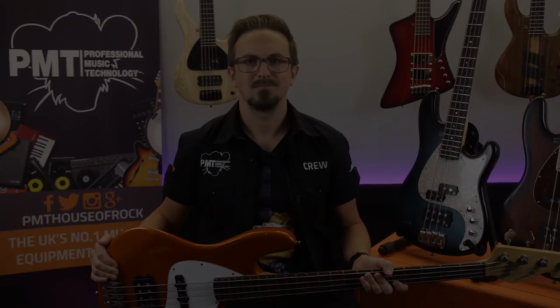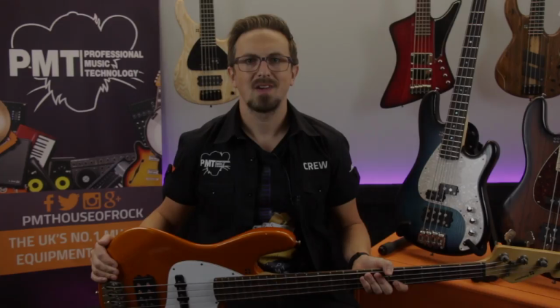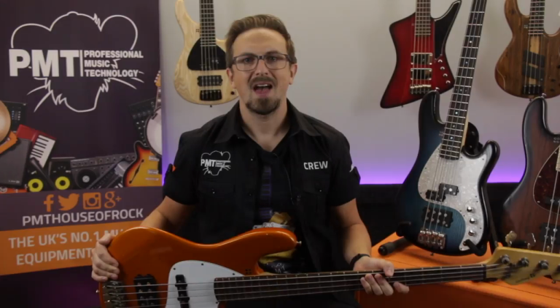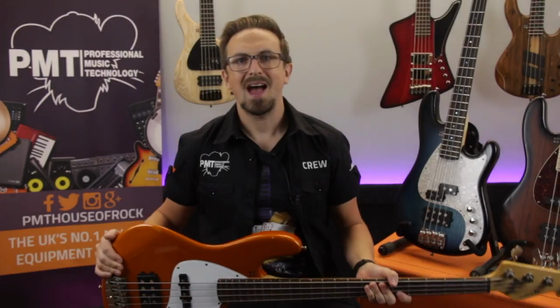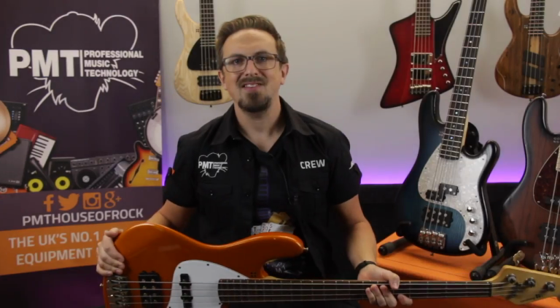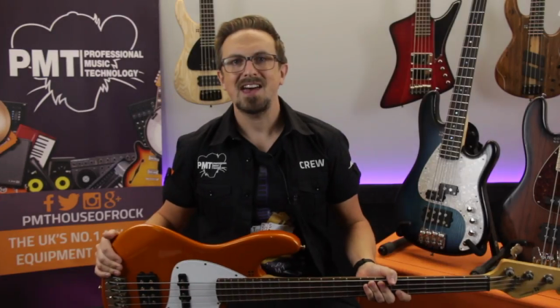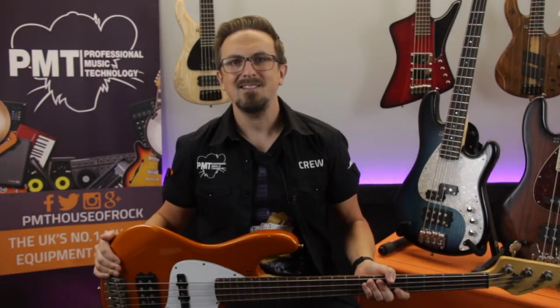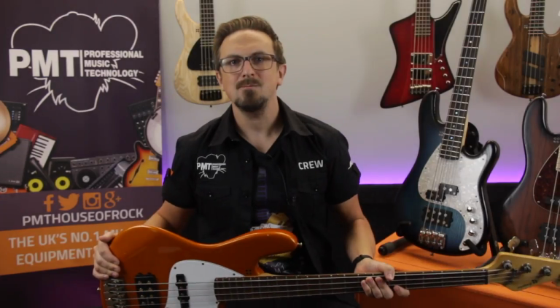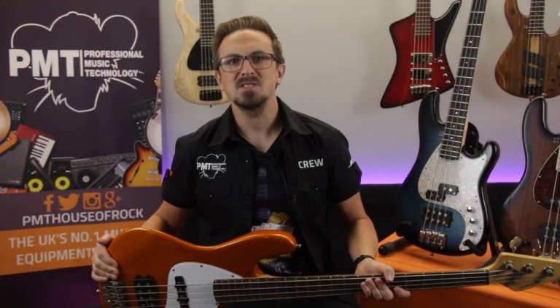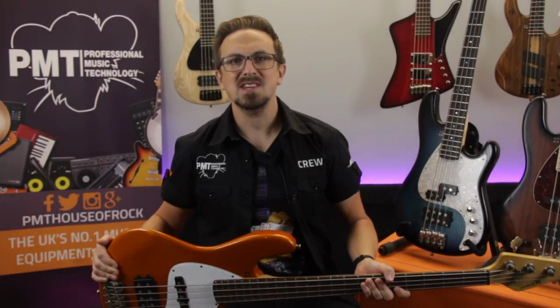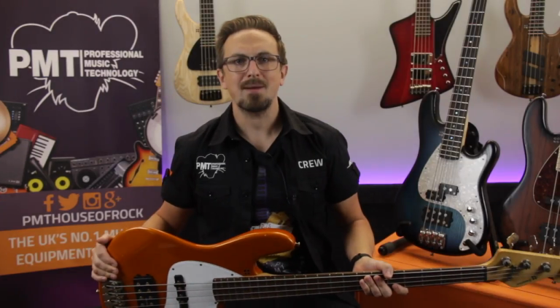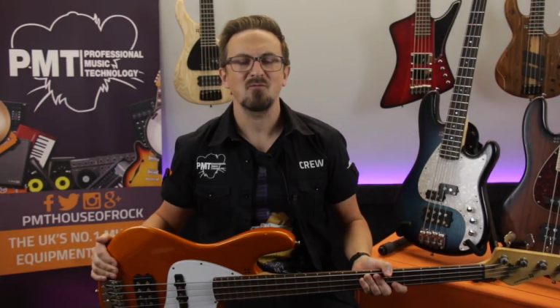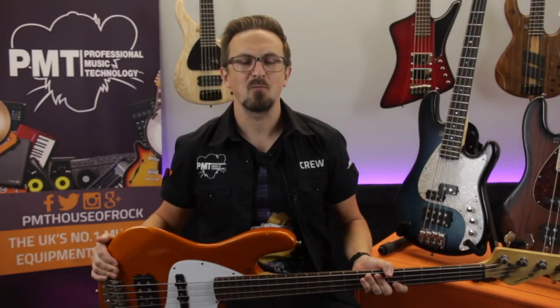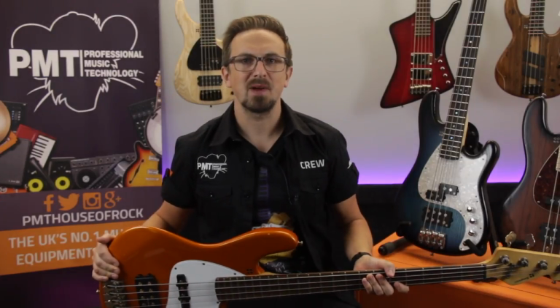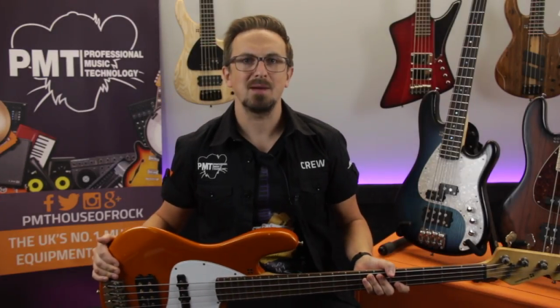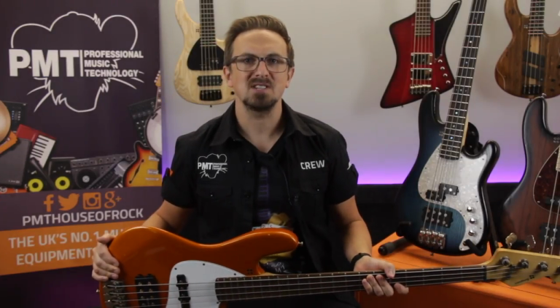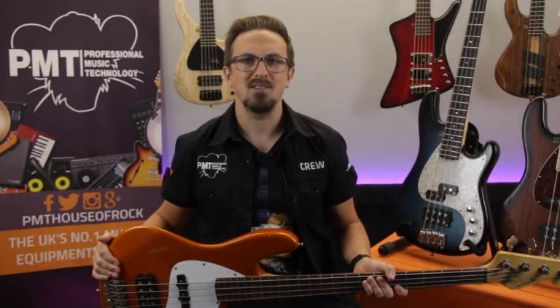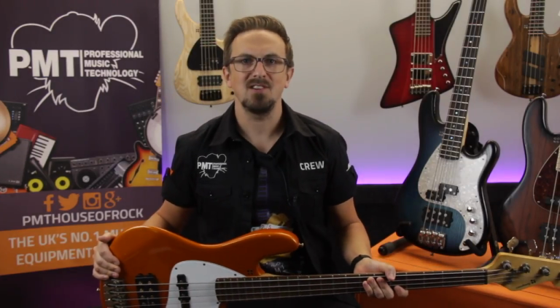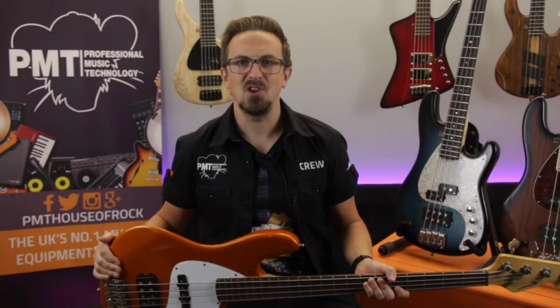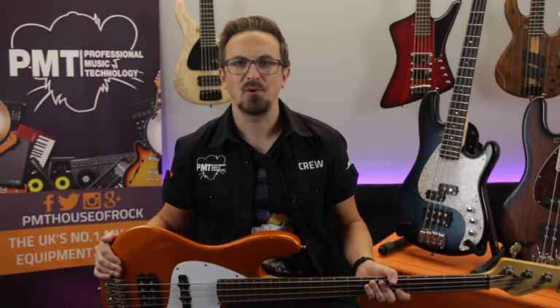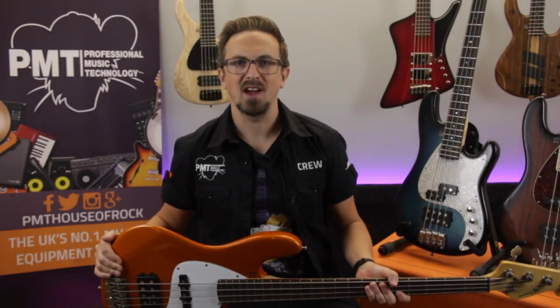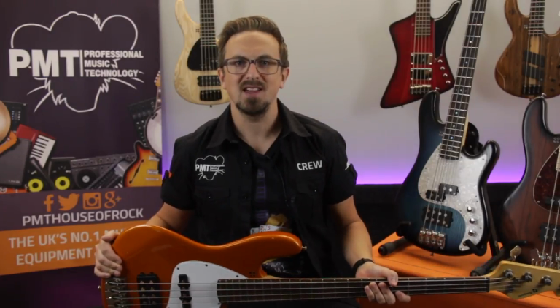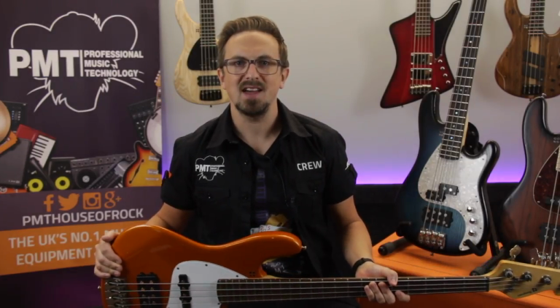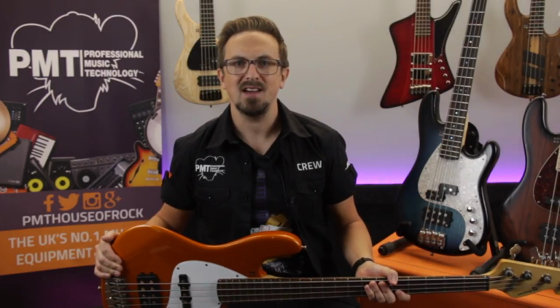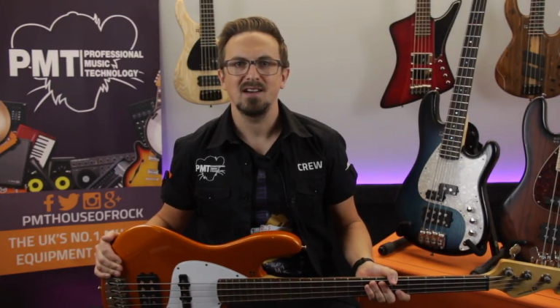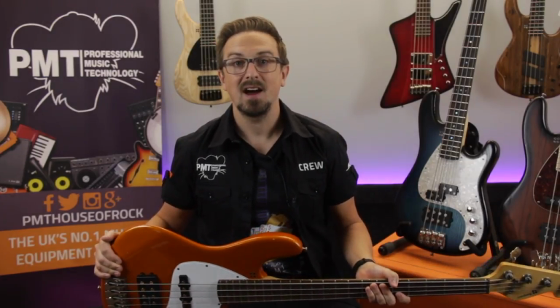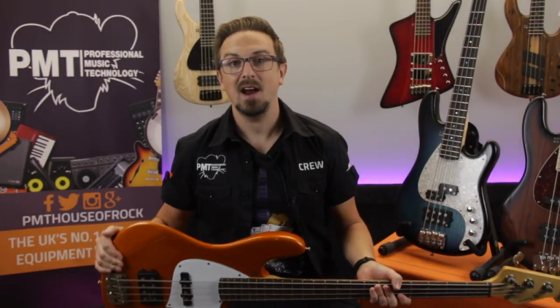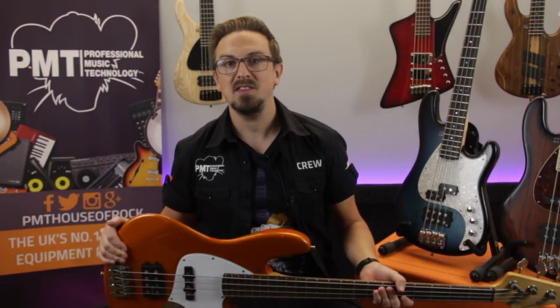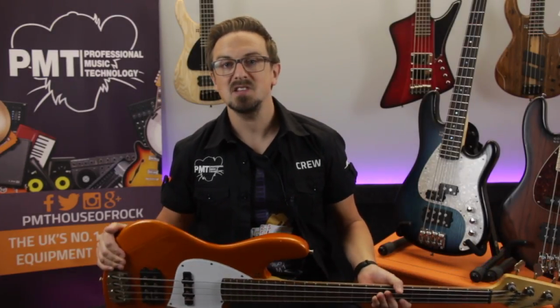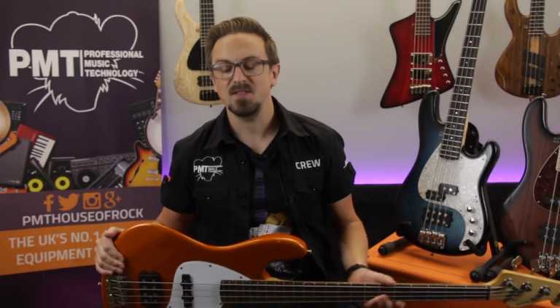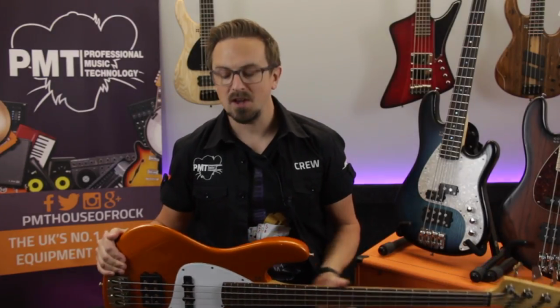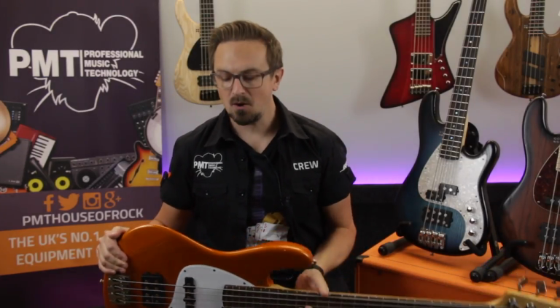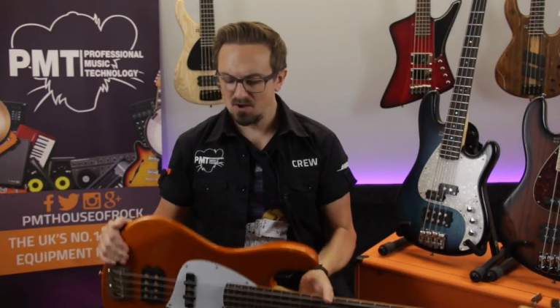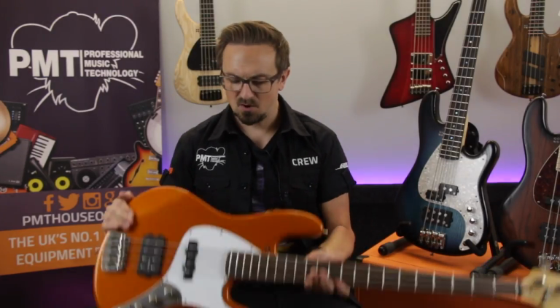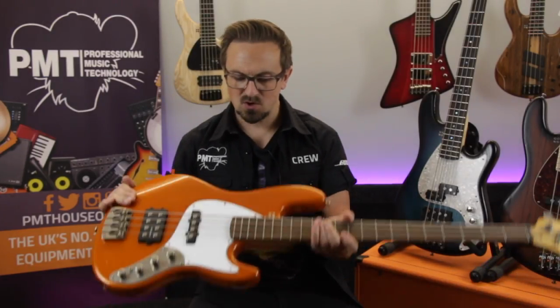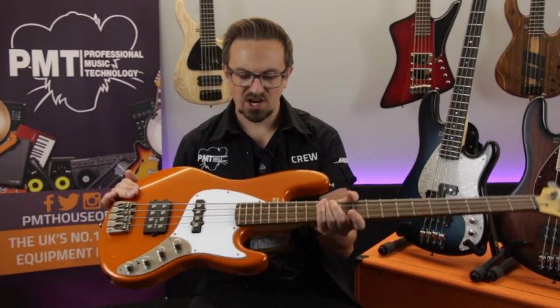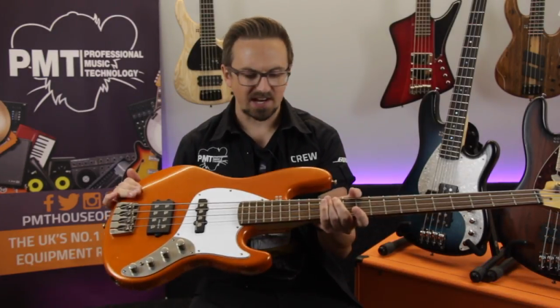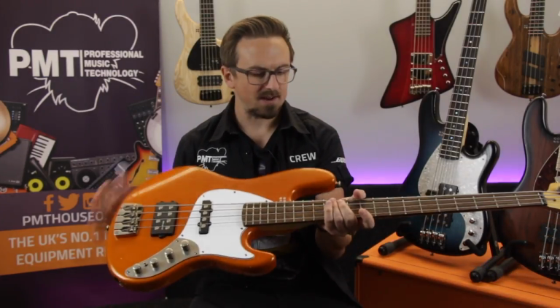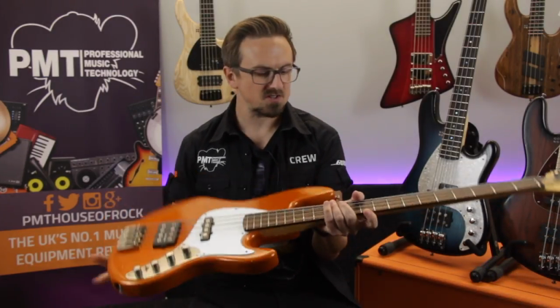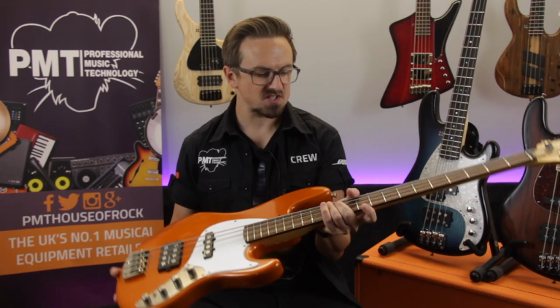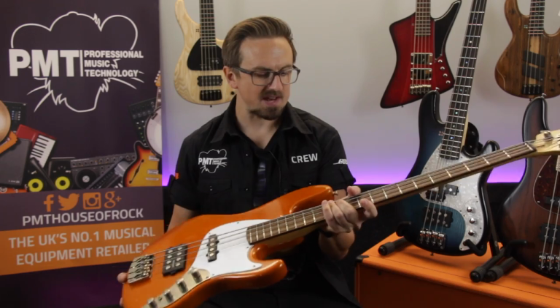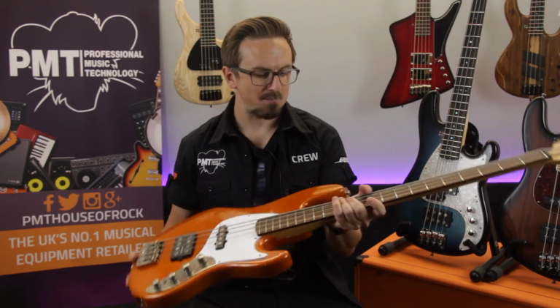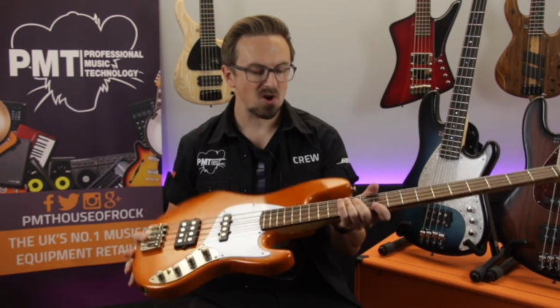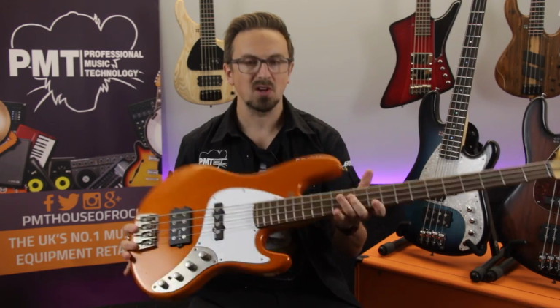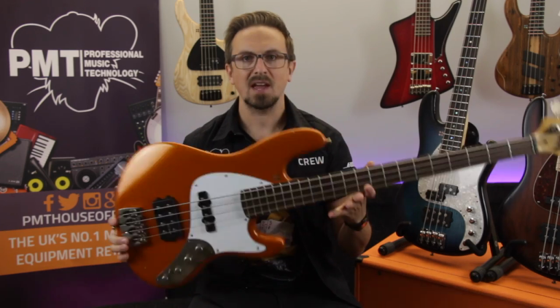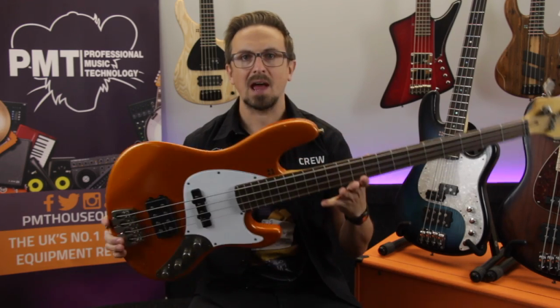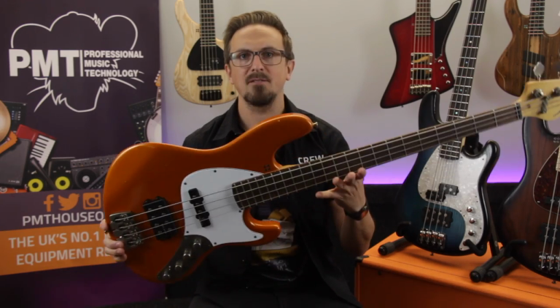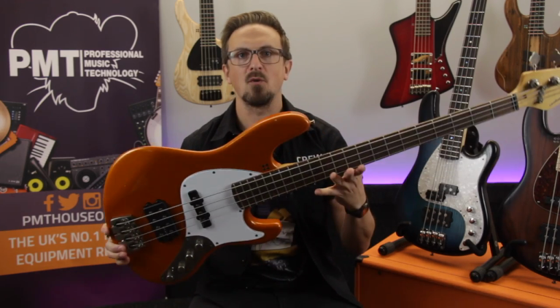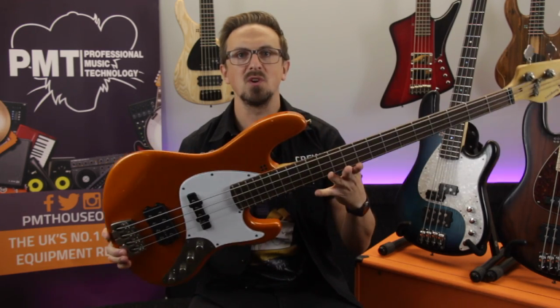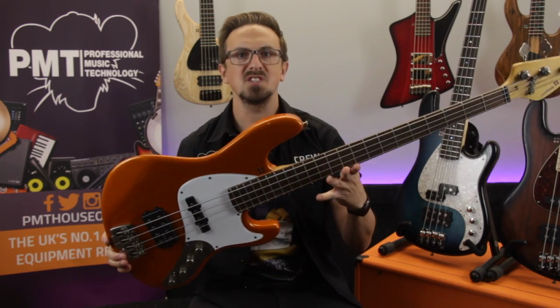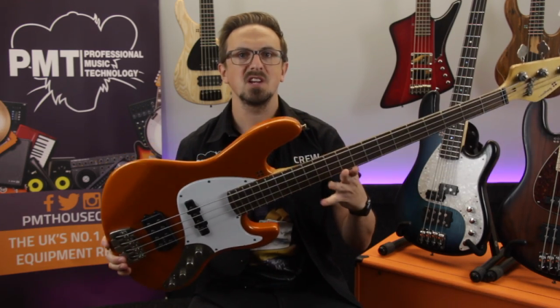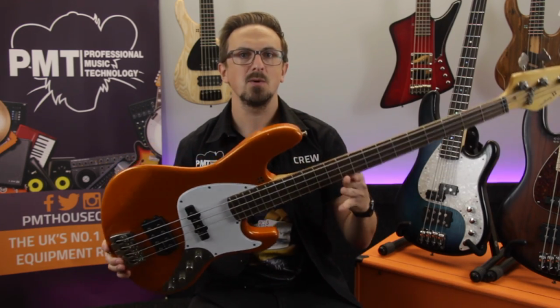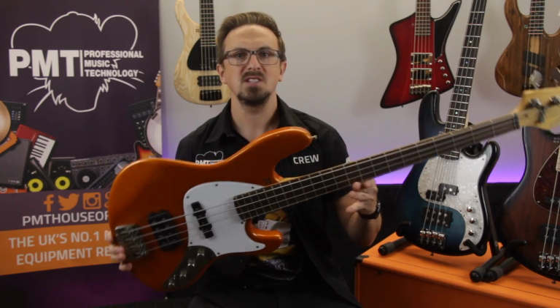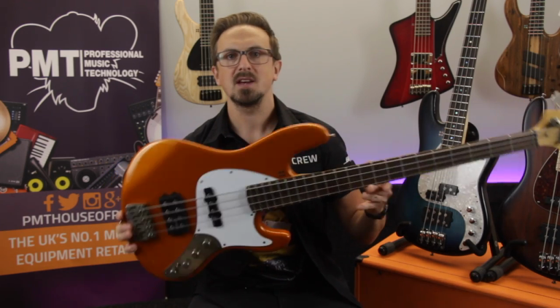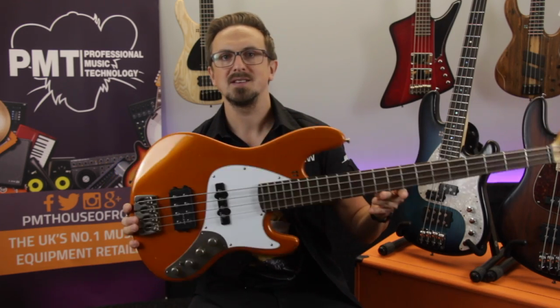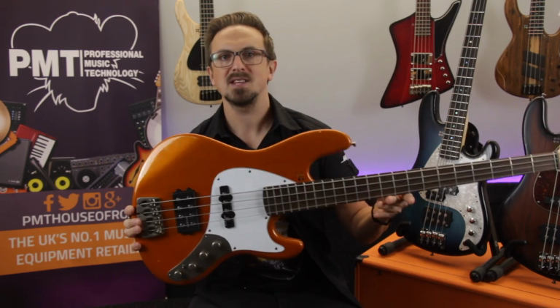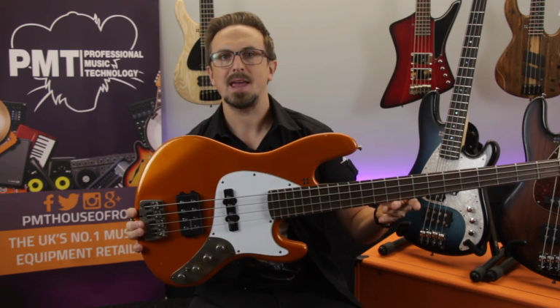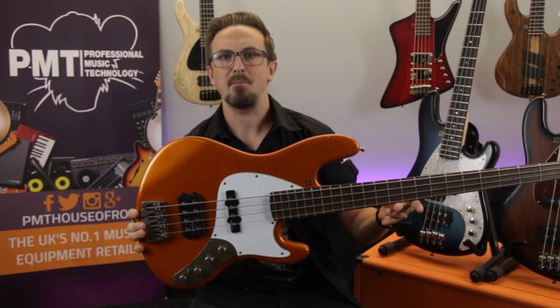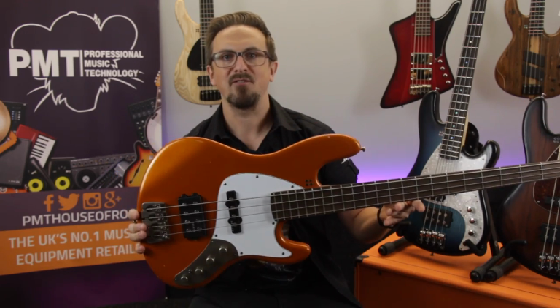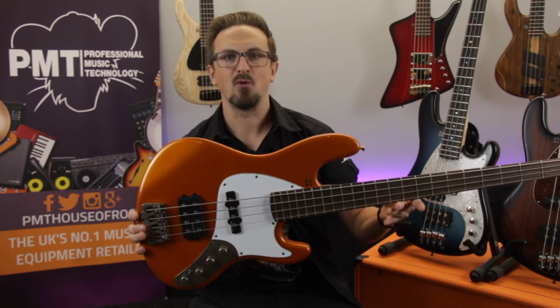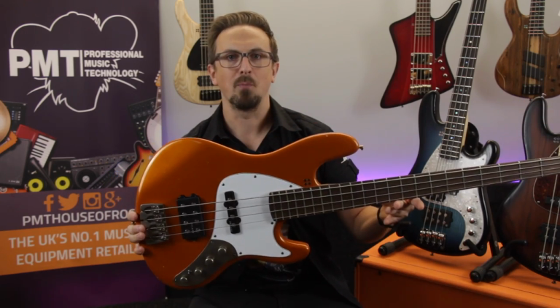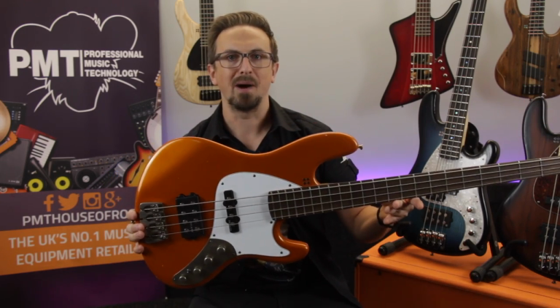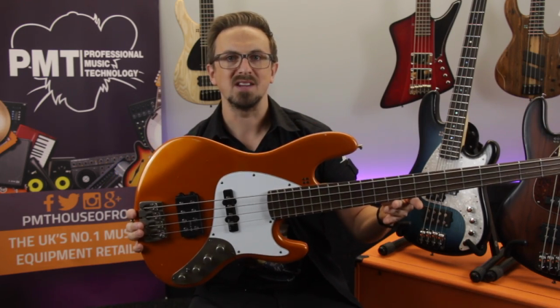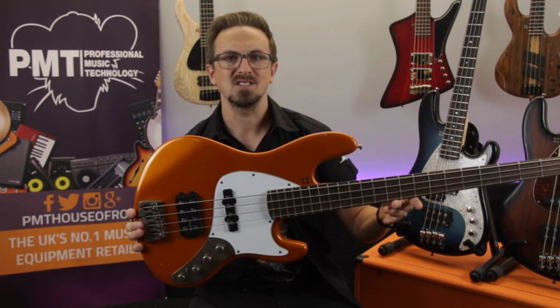Hey there, Sam from PMTVUK here and in this video we're checking out the Sandberg California series TM4 bass.